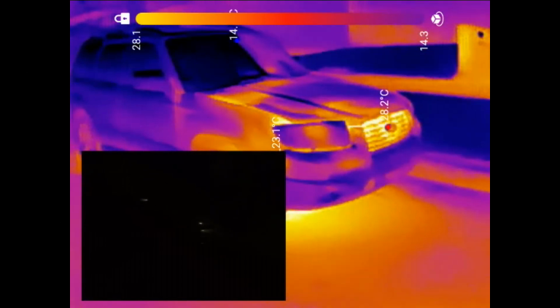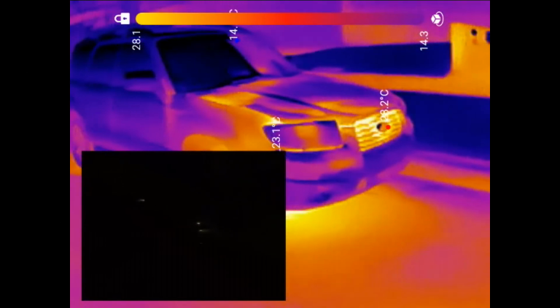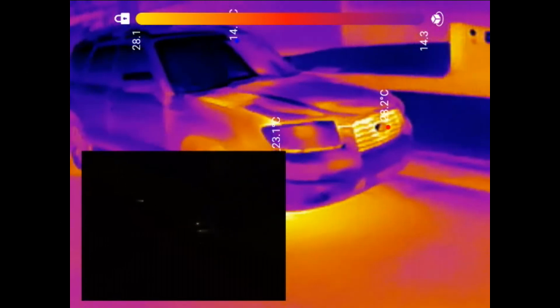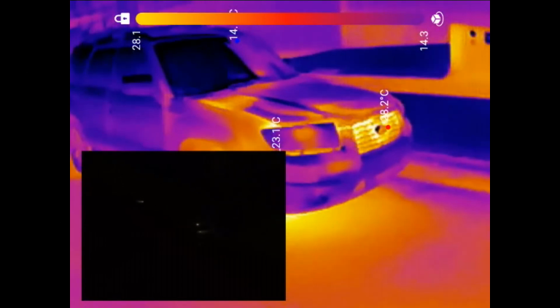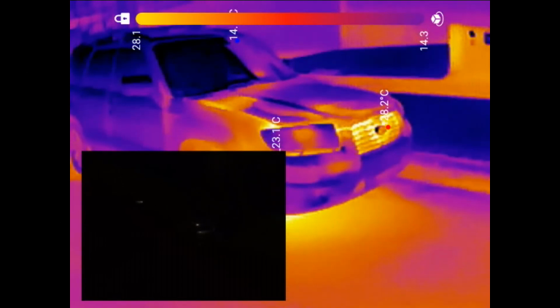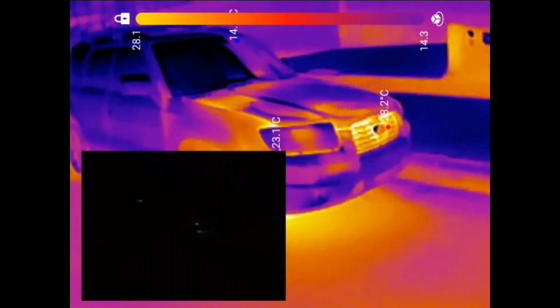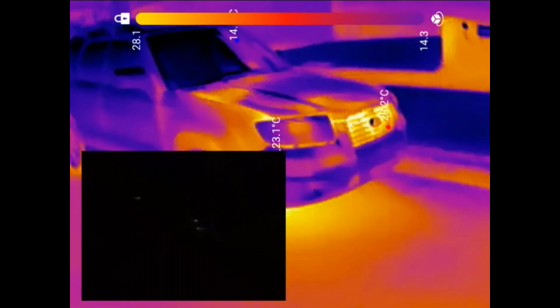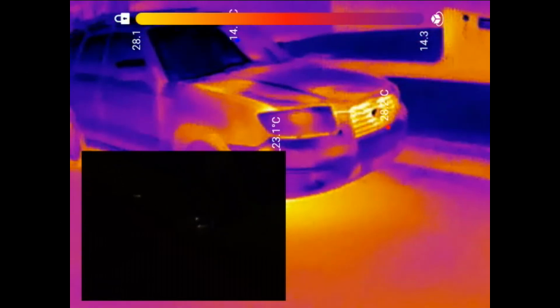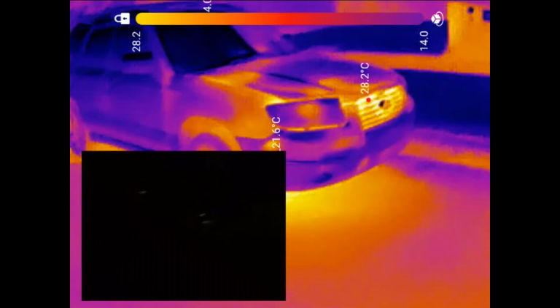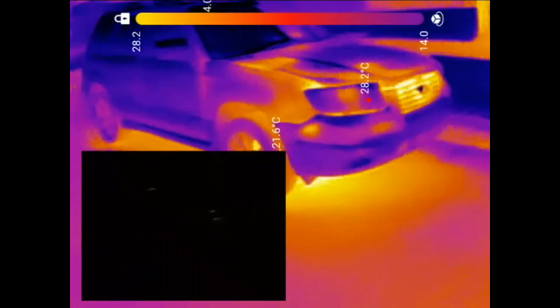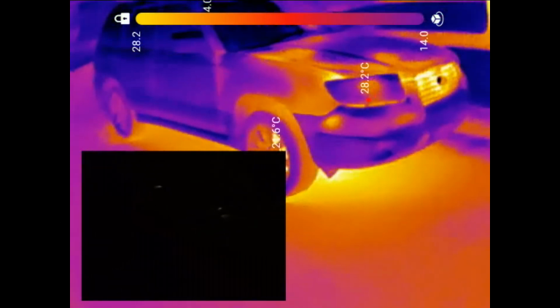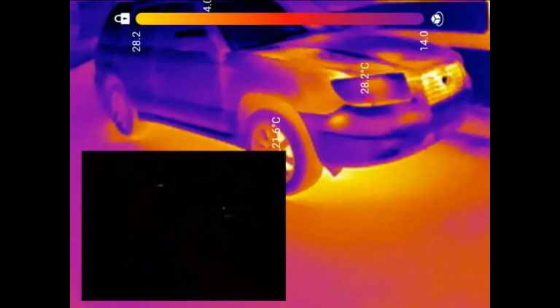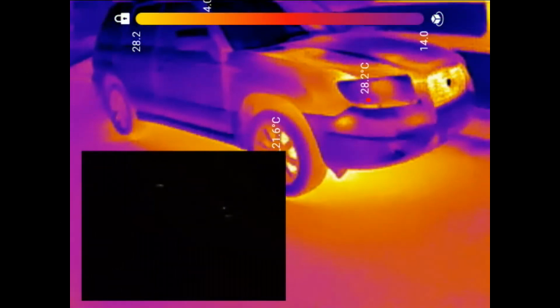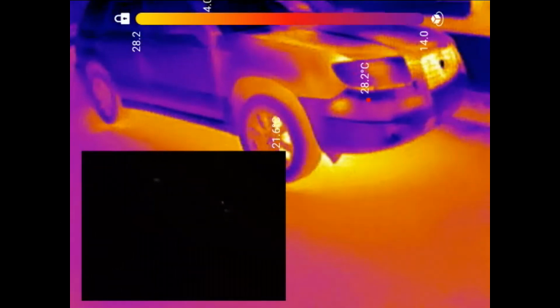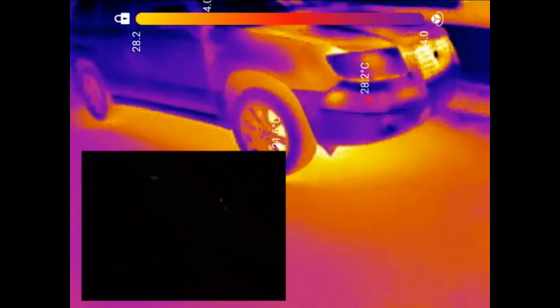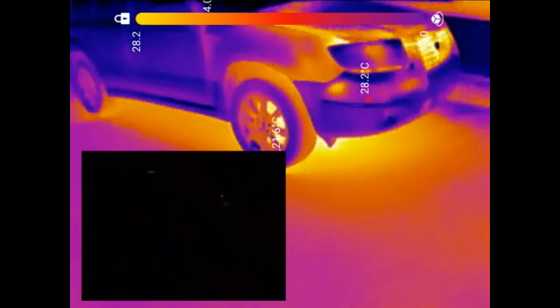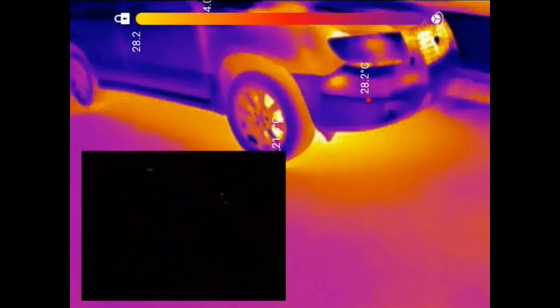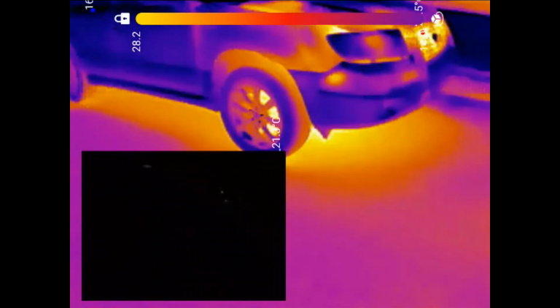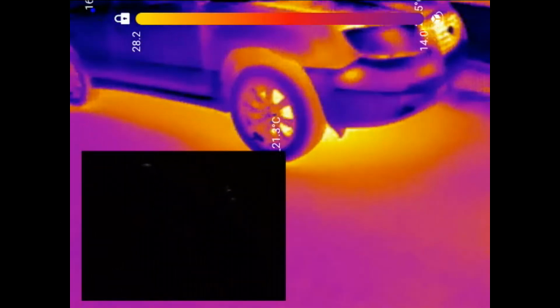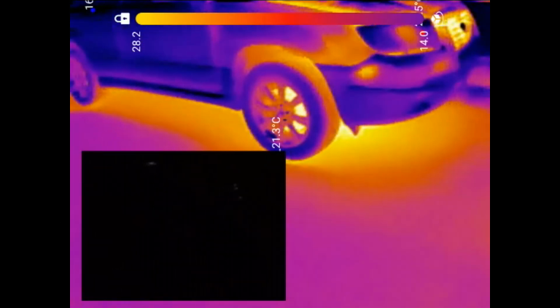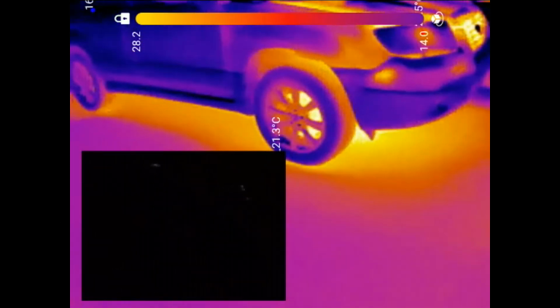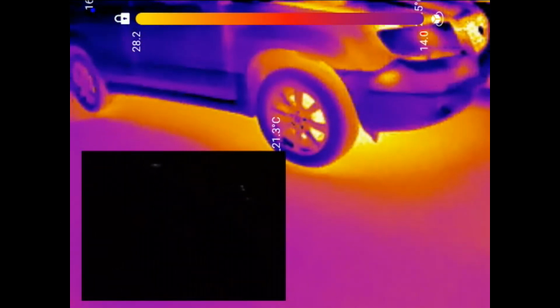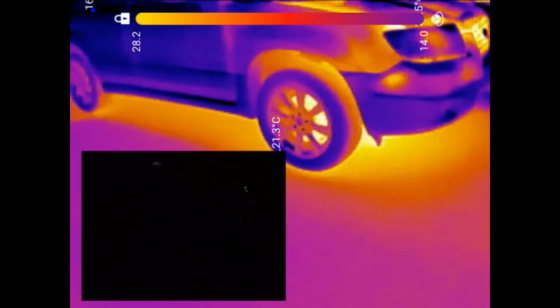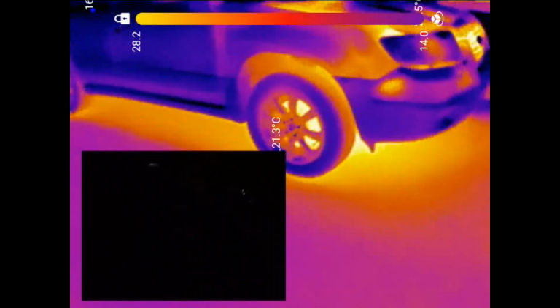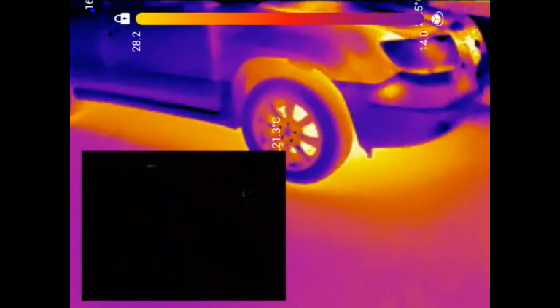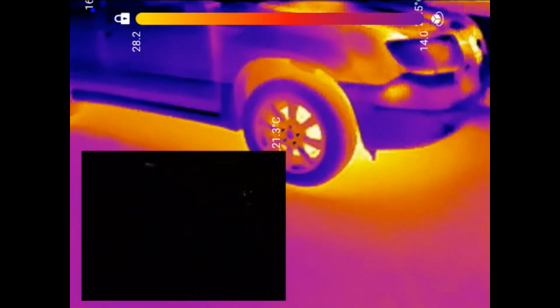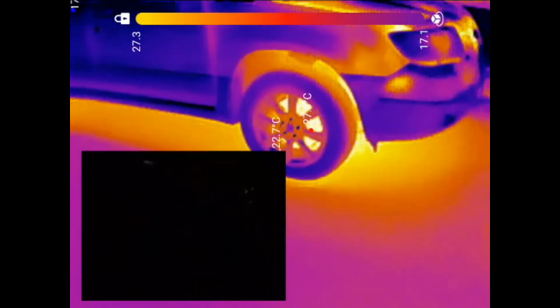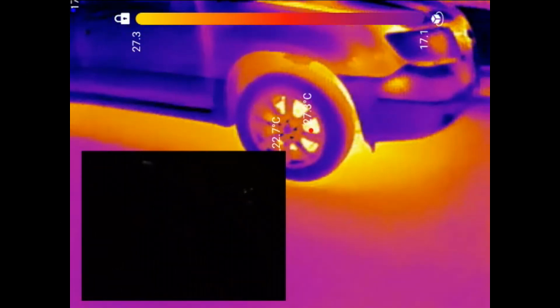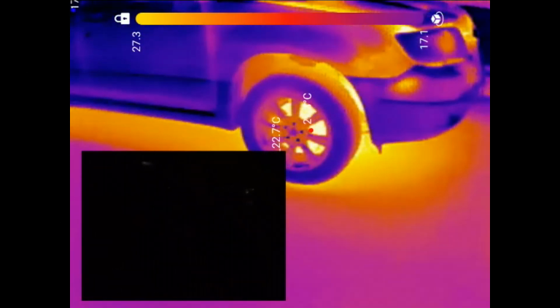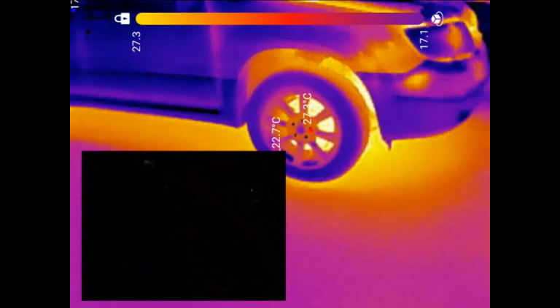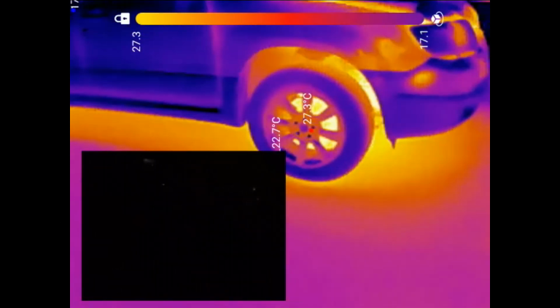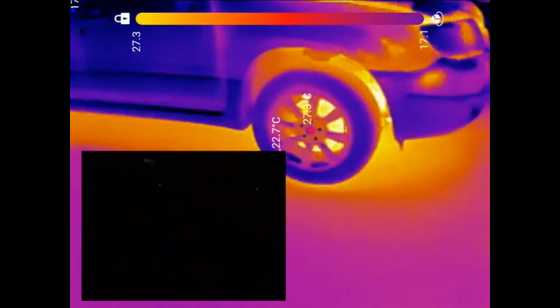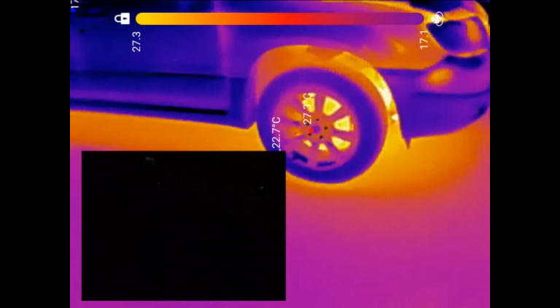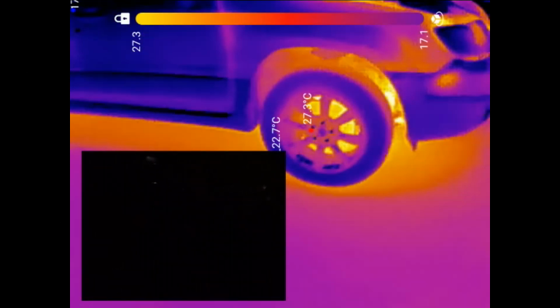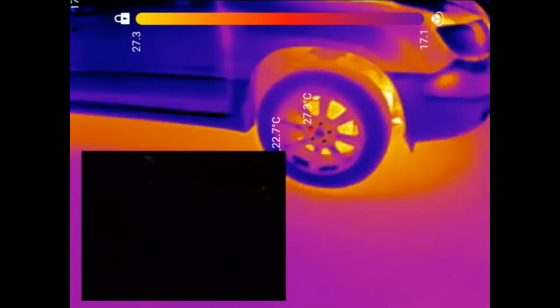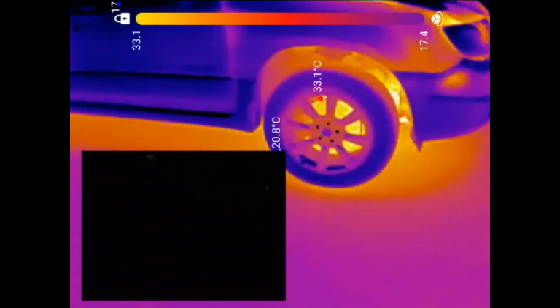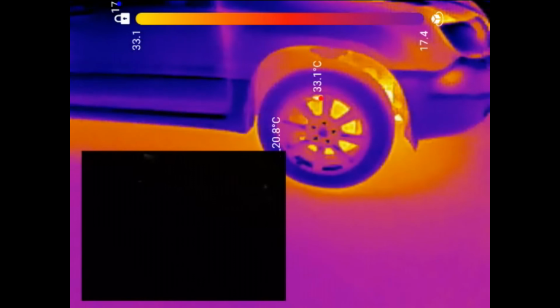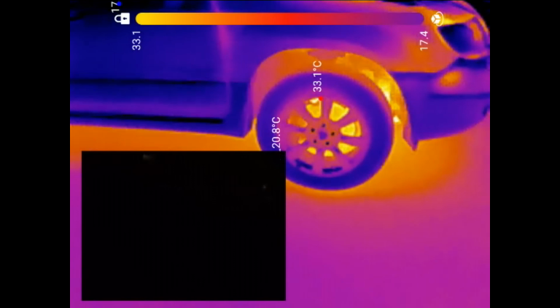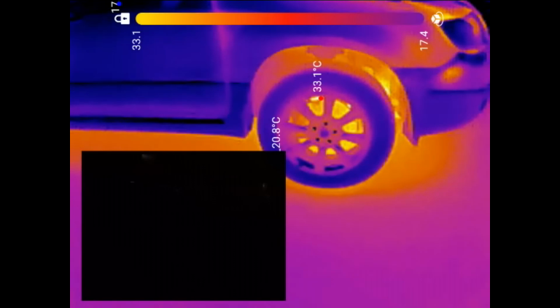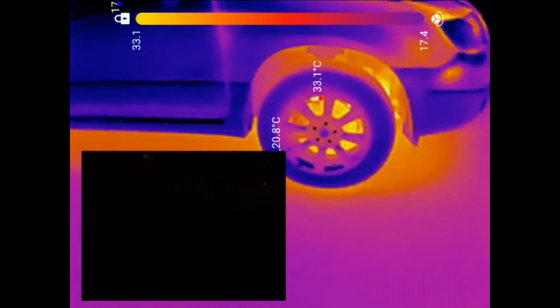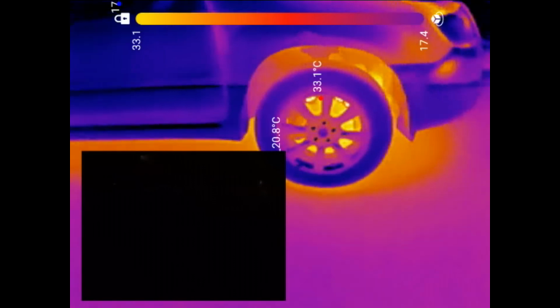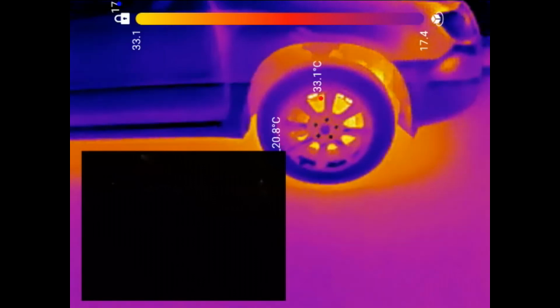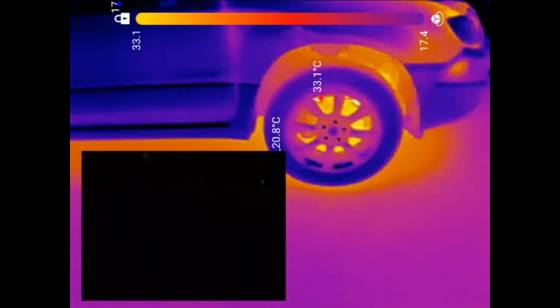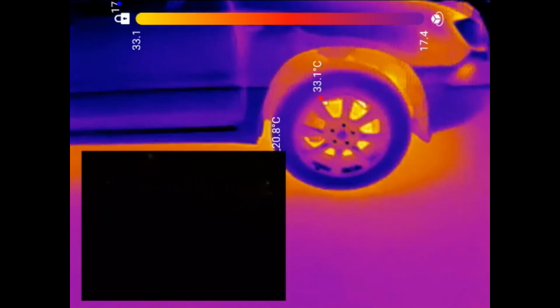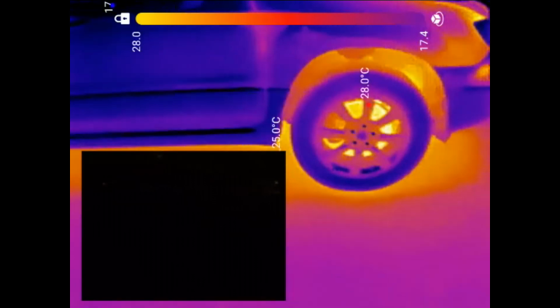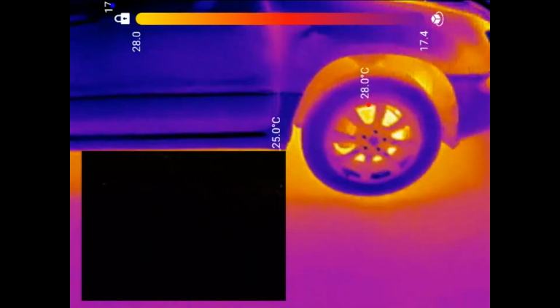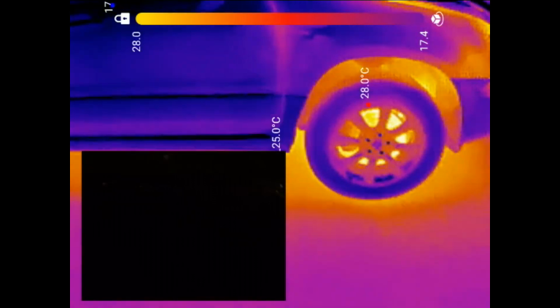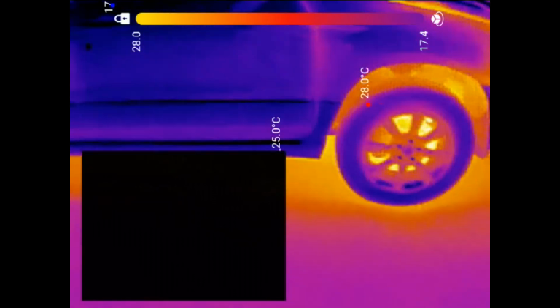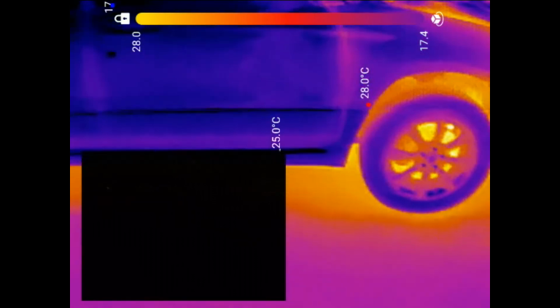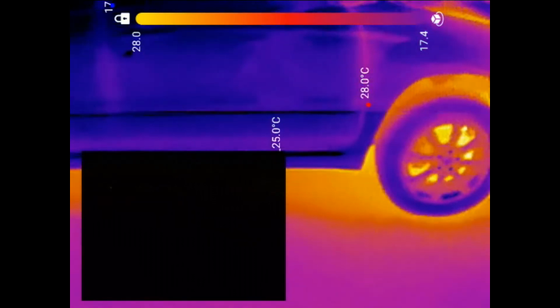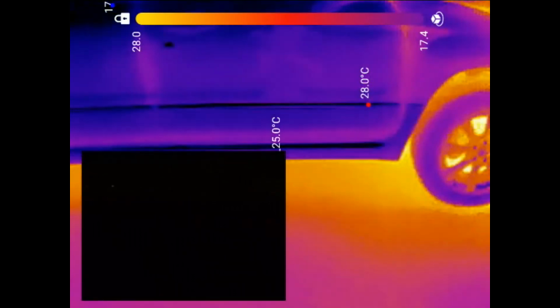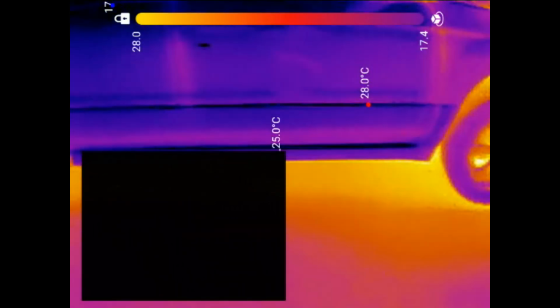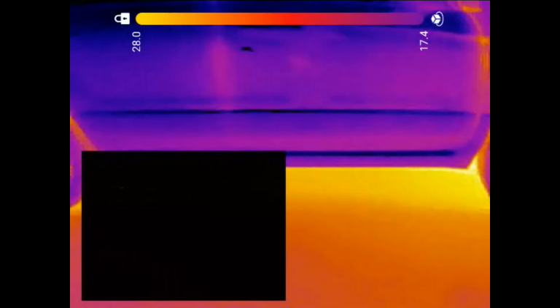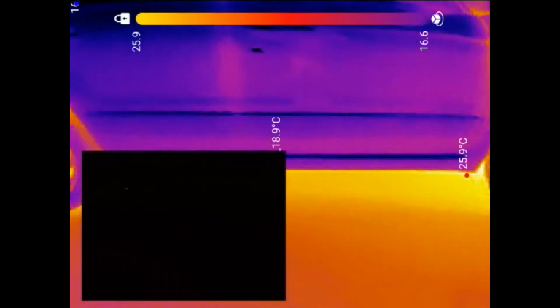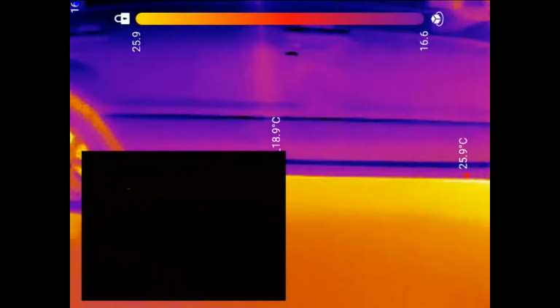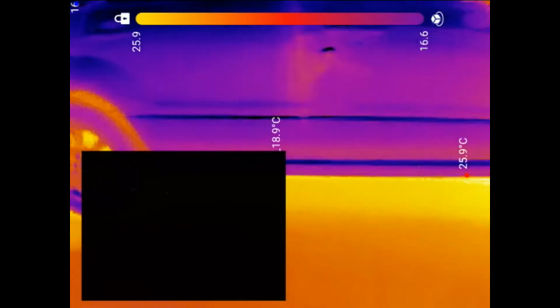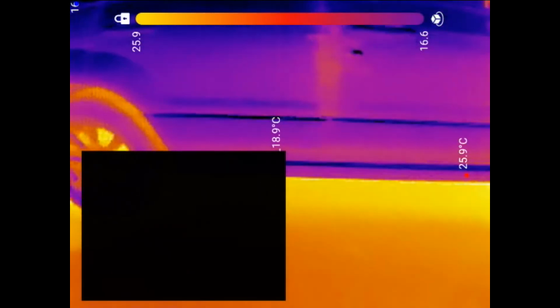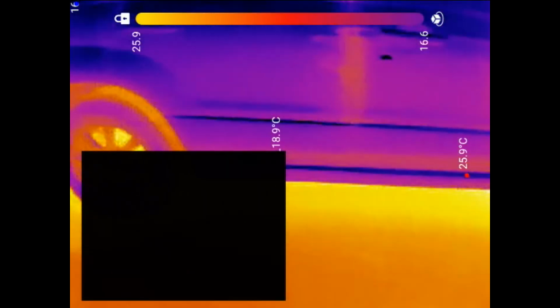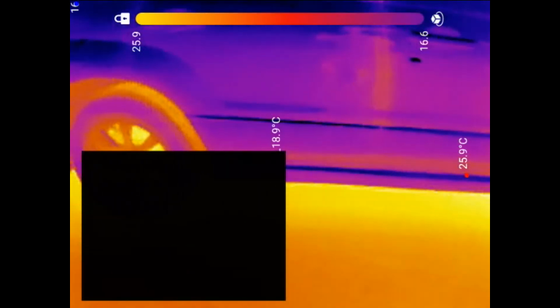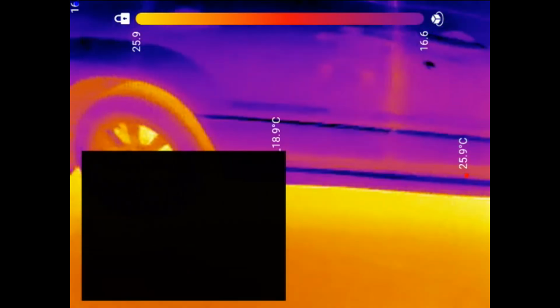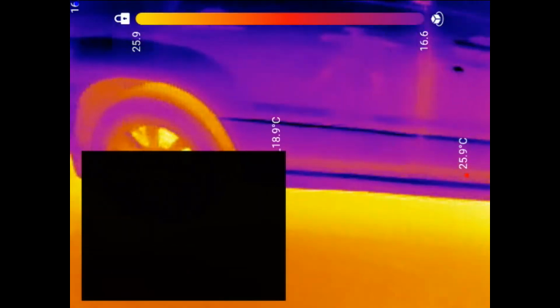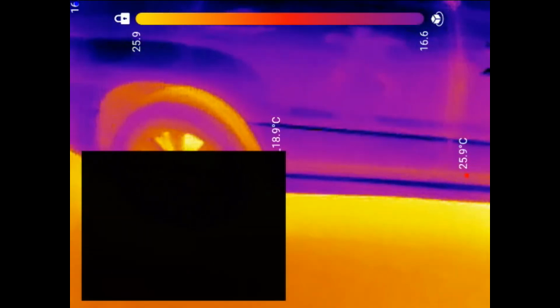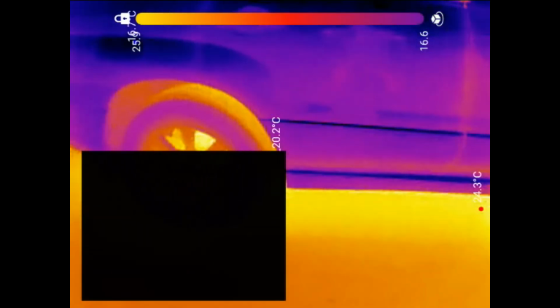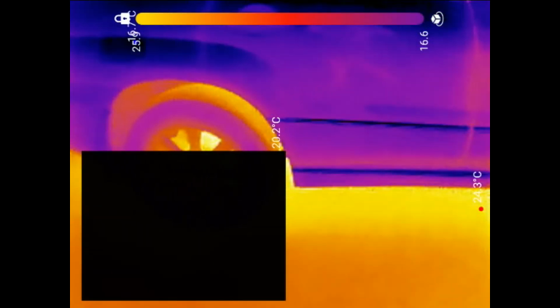You can probably see it's a Subaru — very warm front rotors even with very gentle braking.